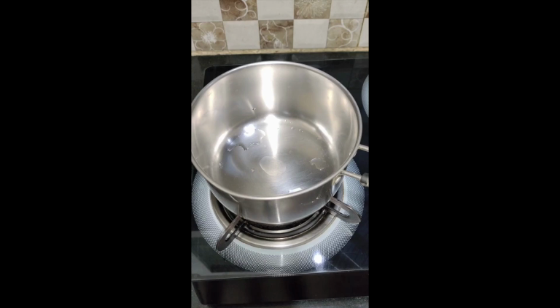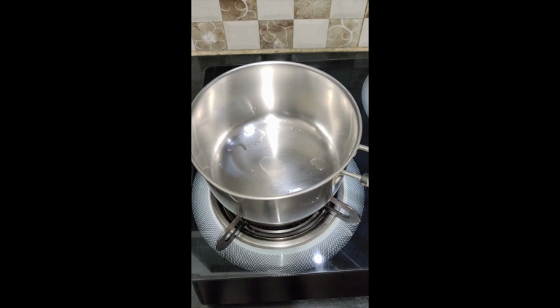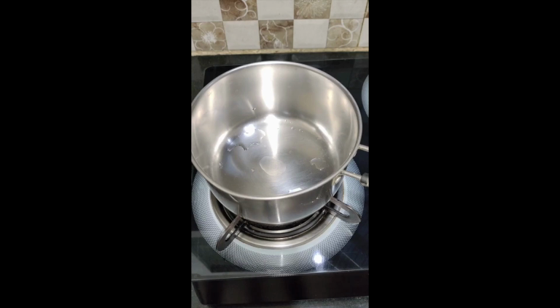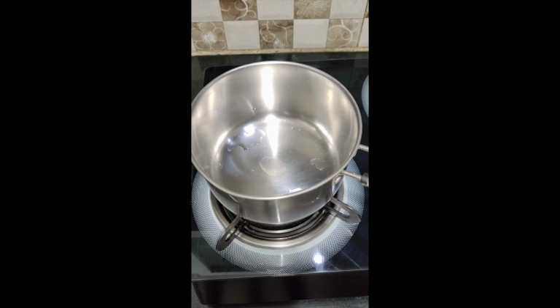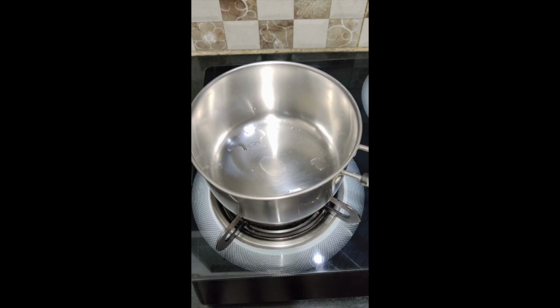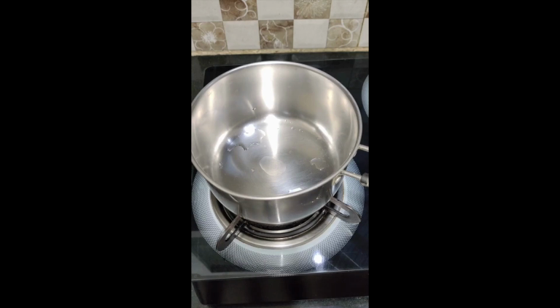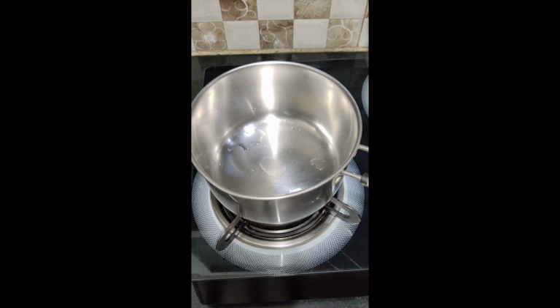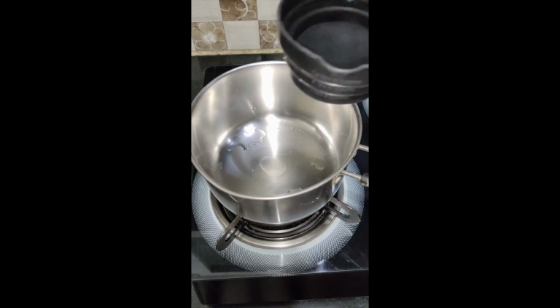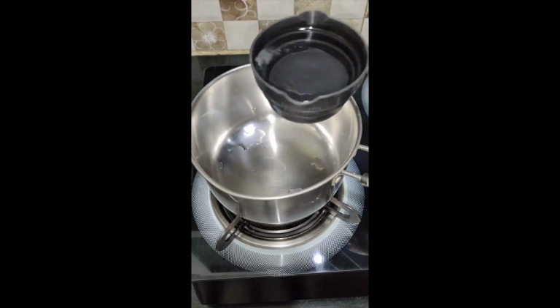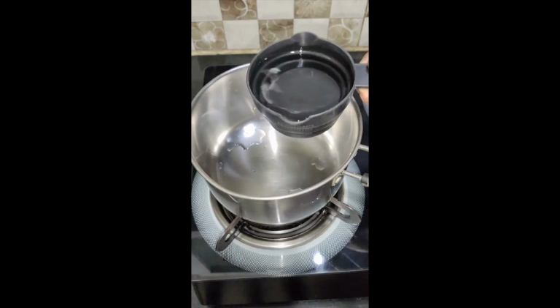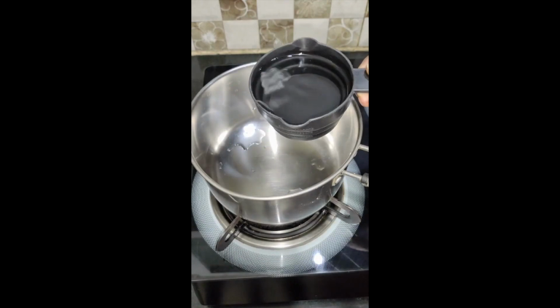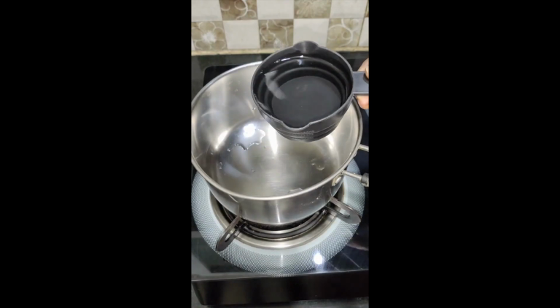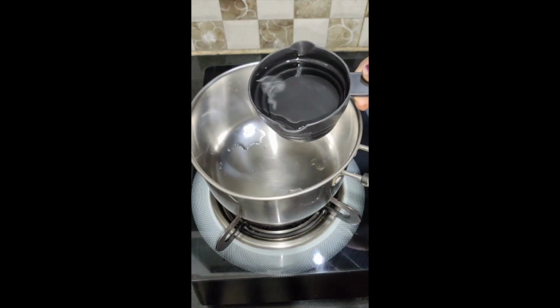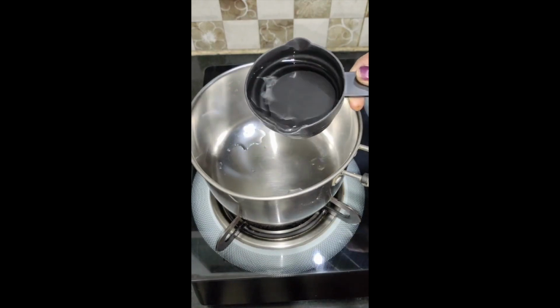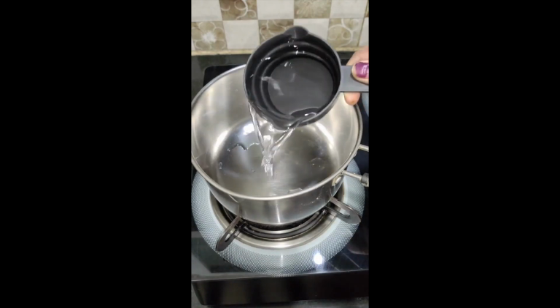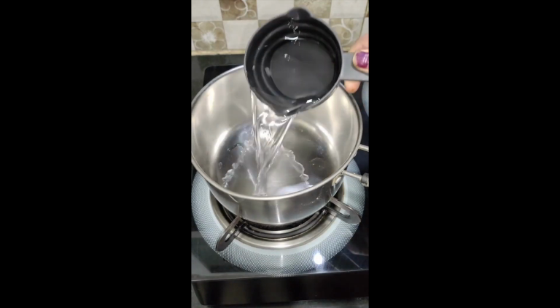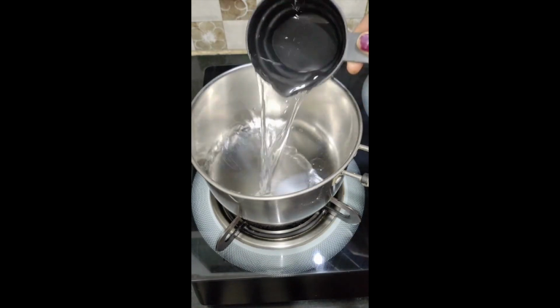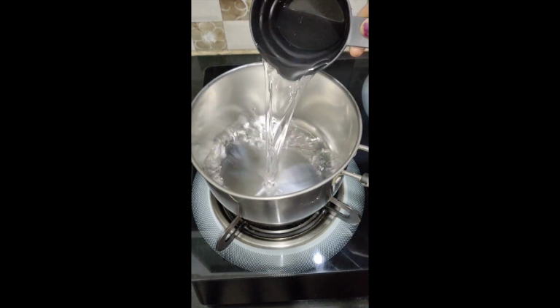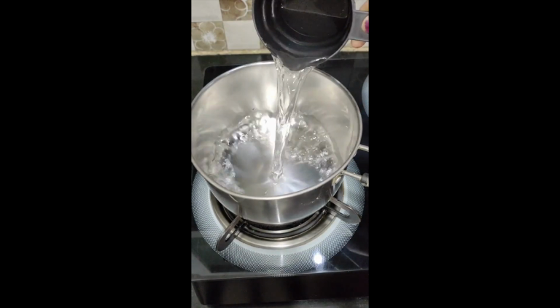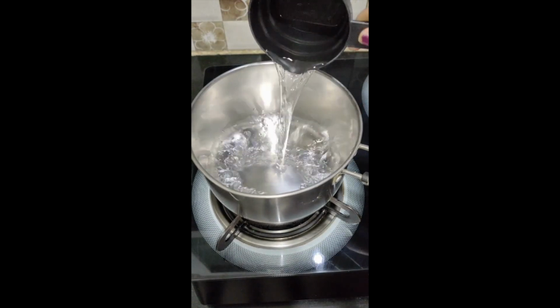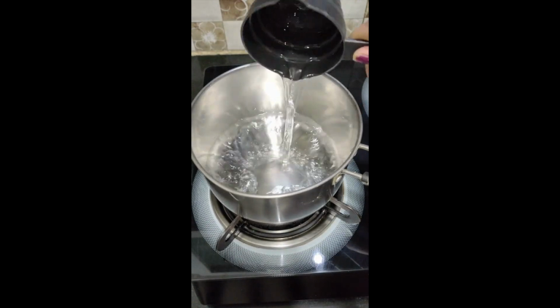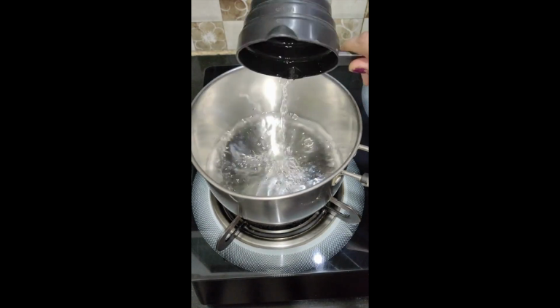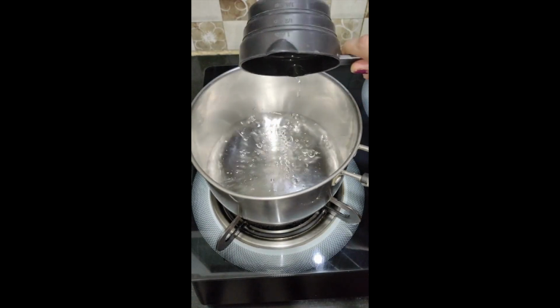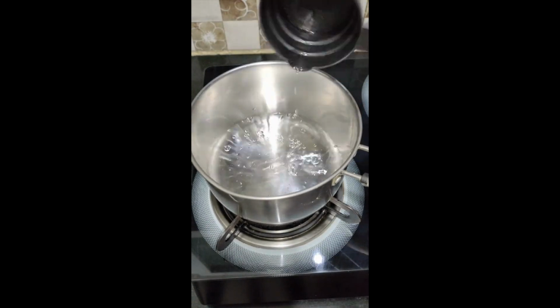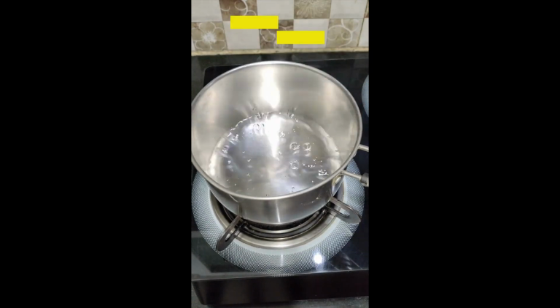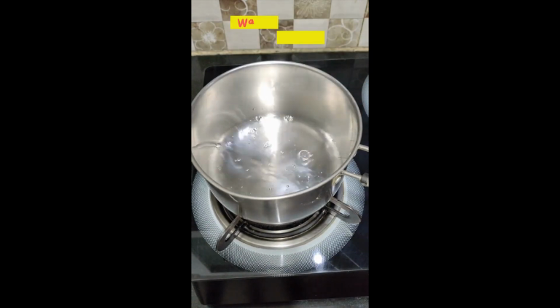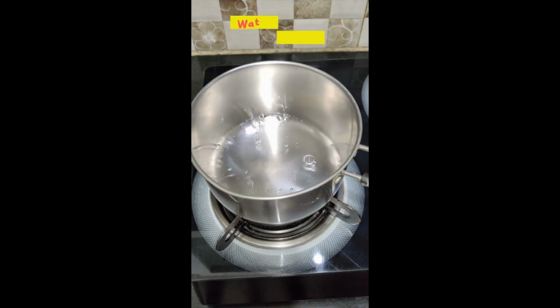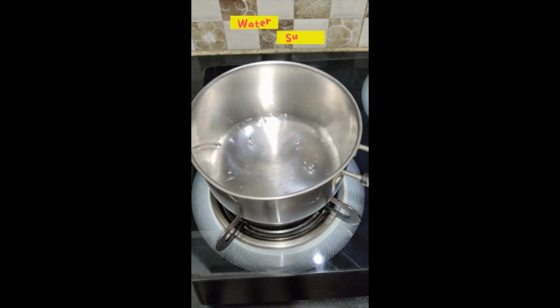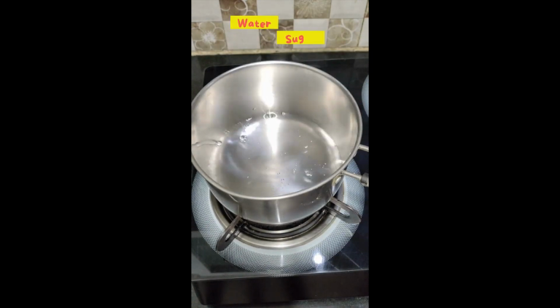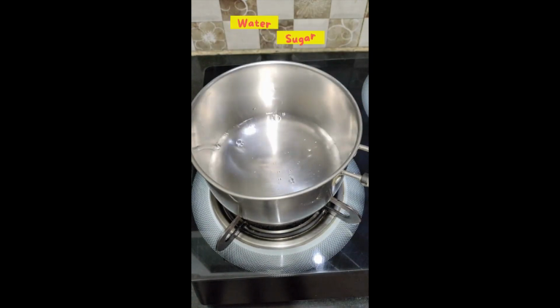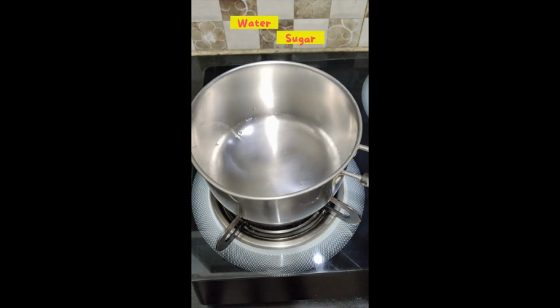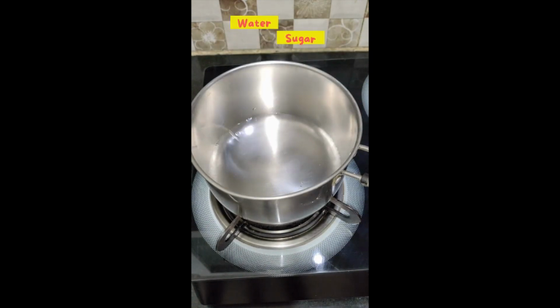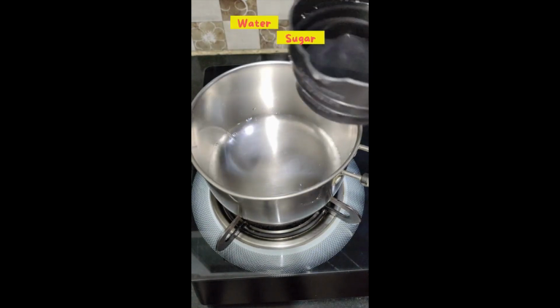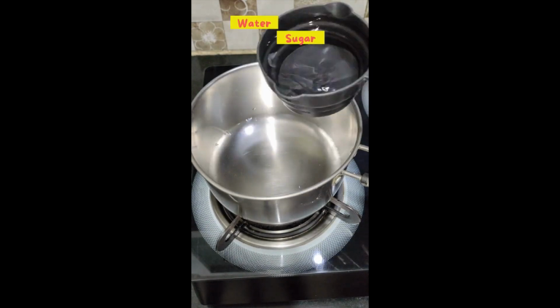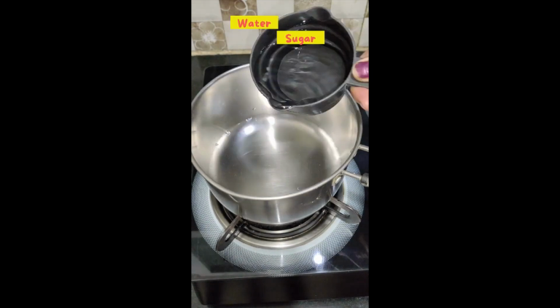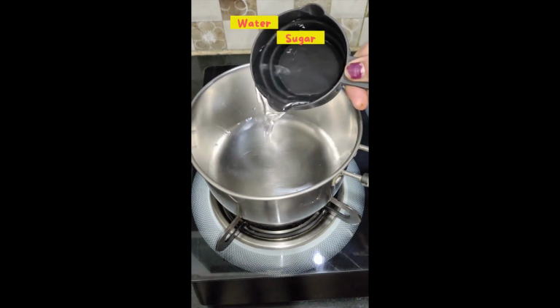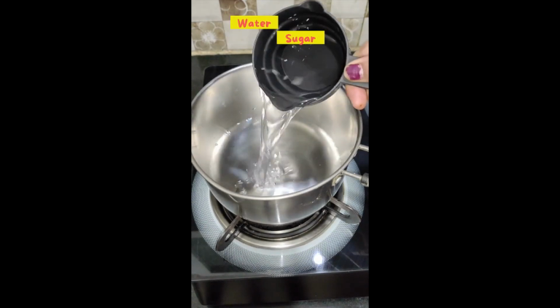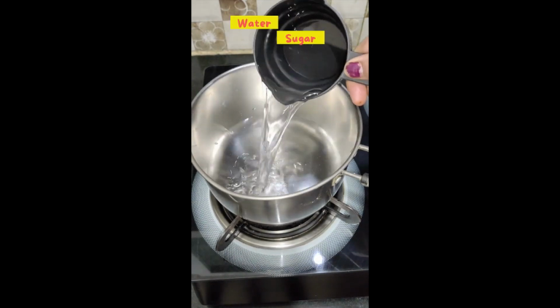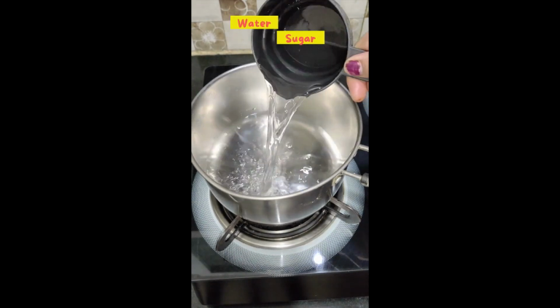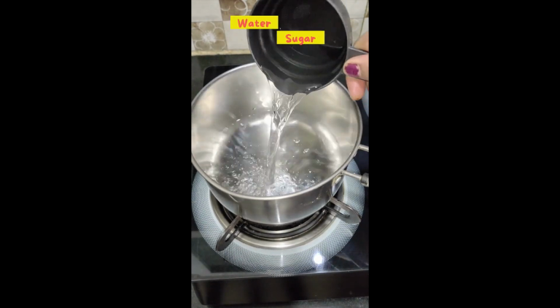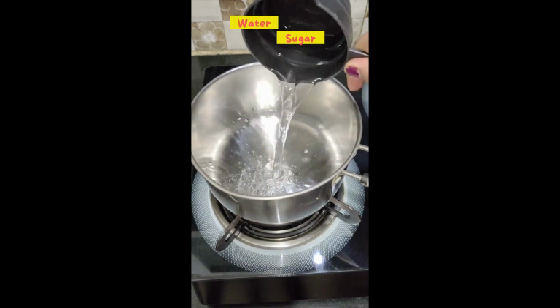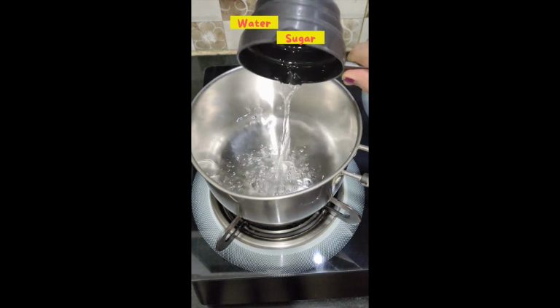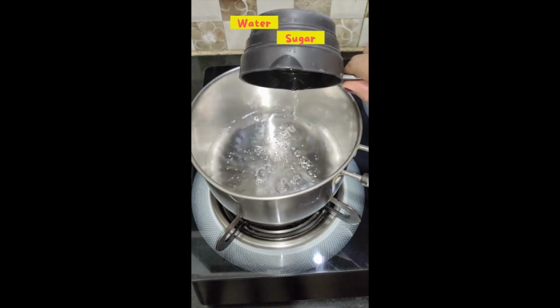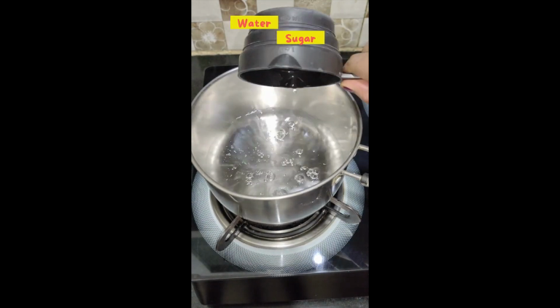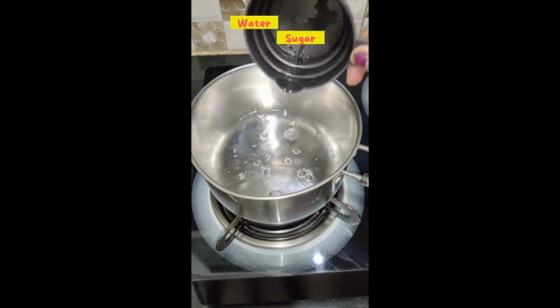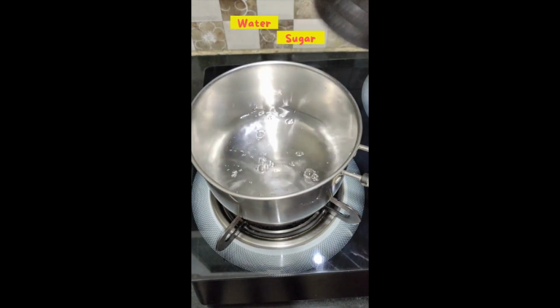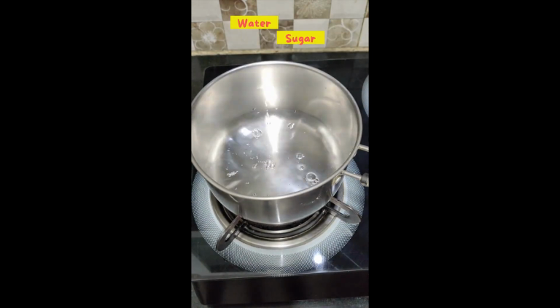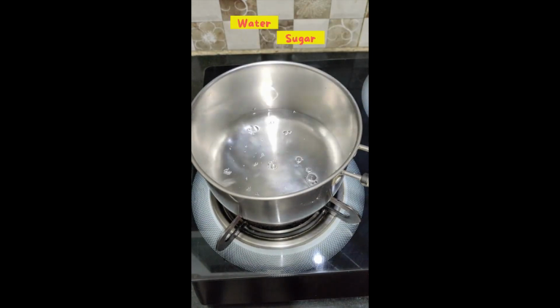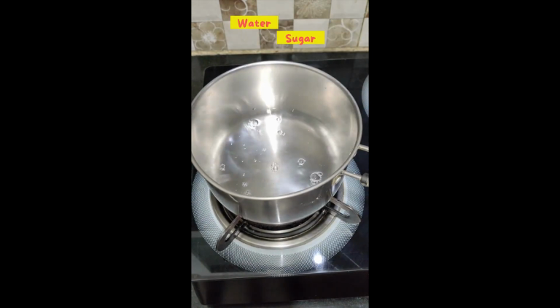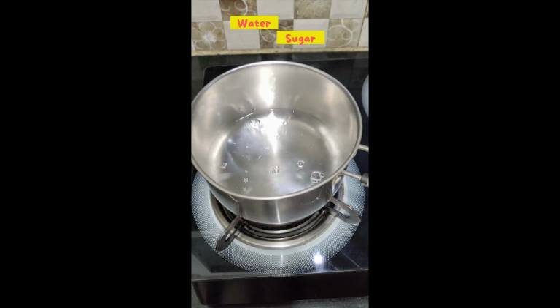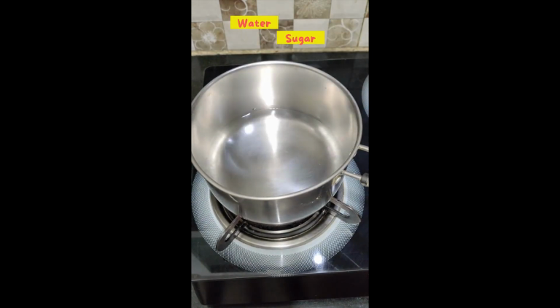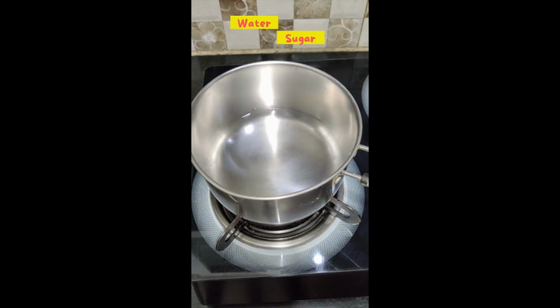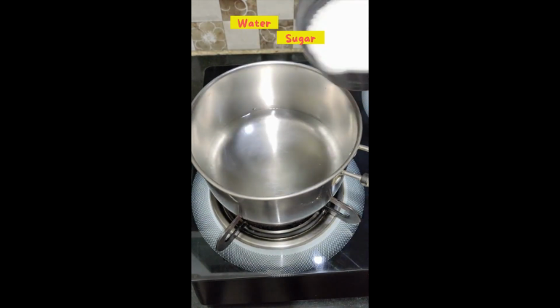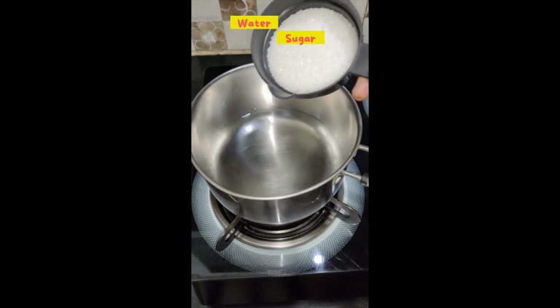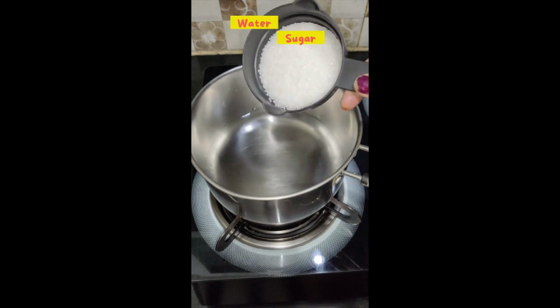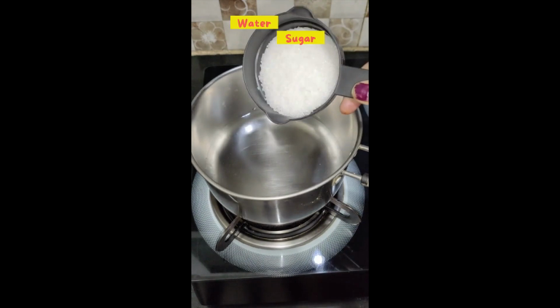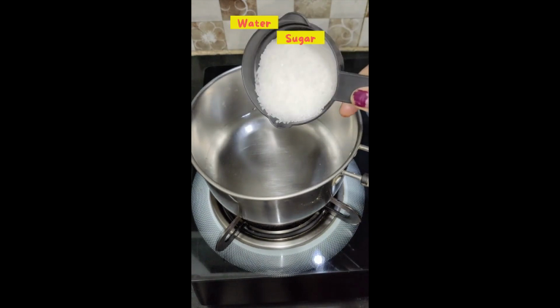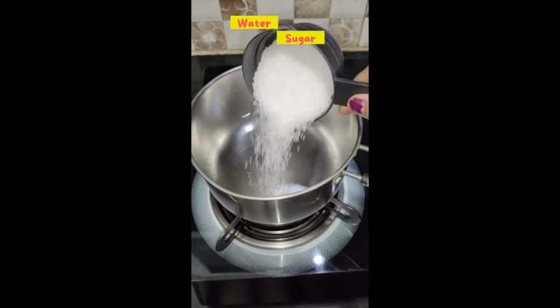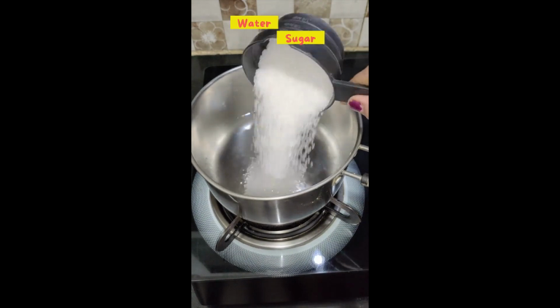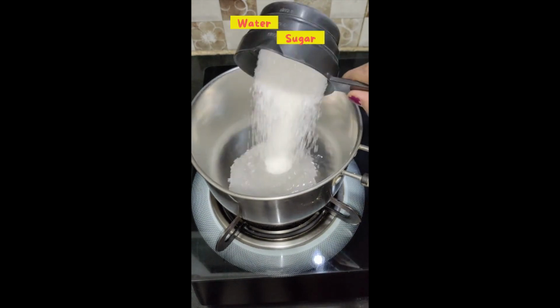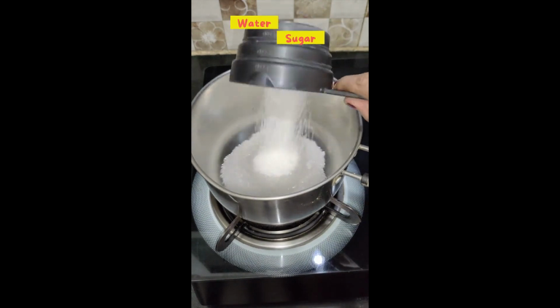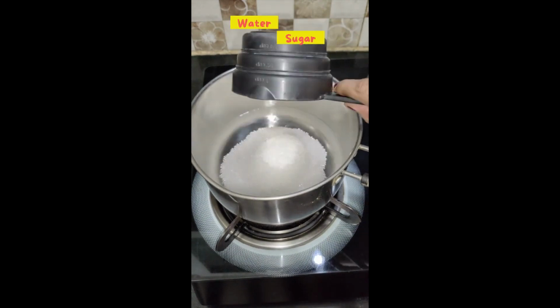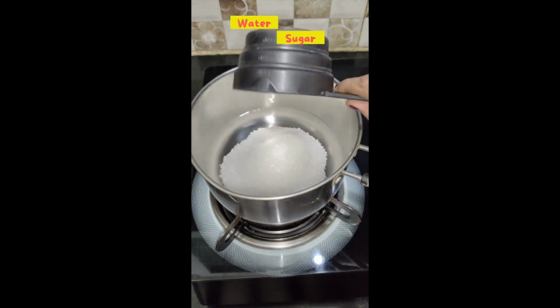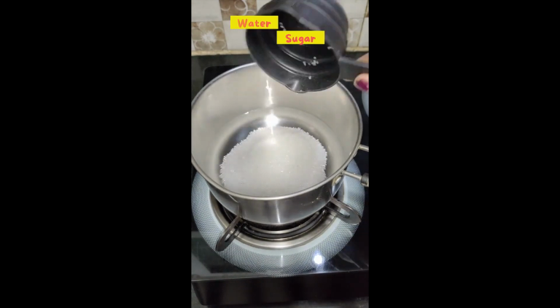Hey guys, let's make chocolate syrup at home — it is very easy and takes only 10 minutes.